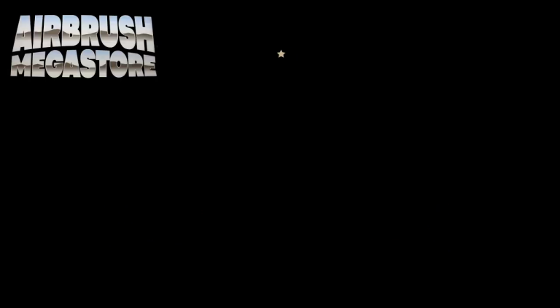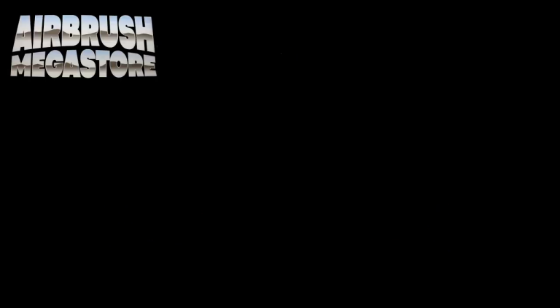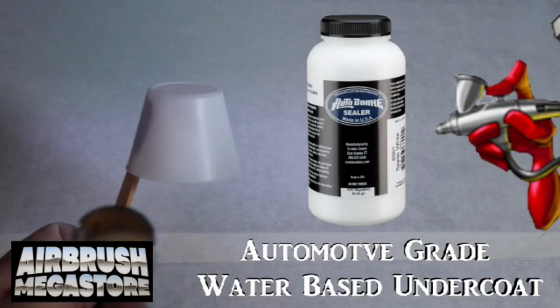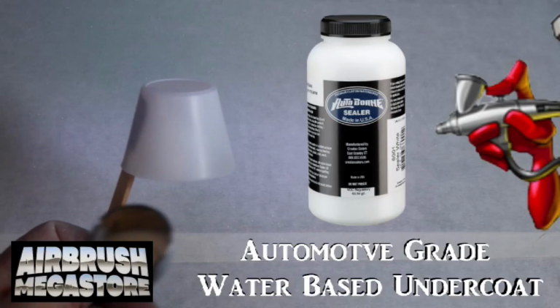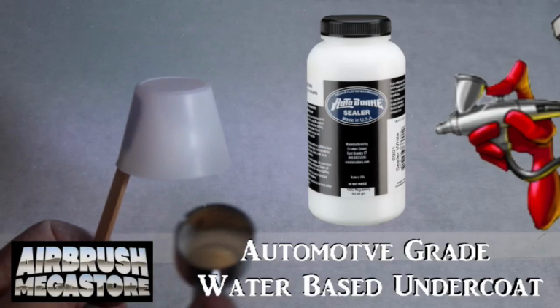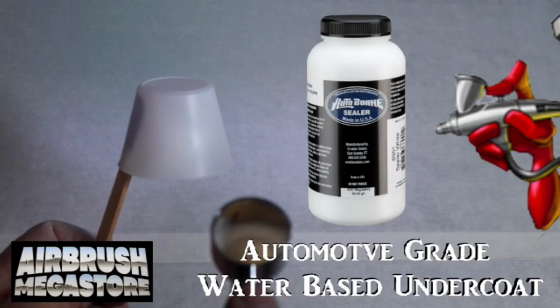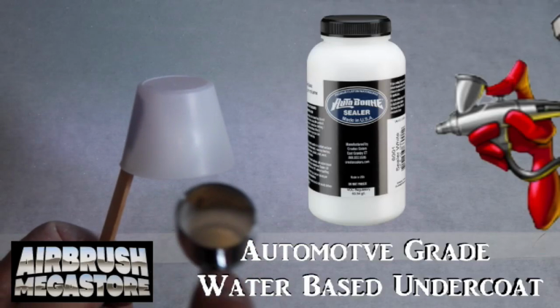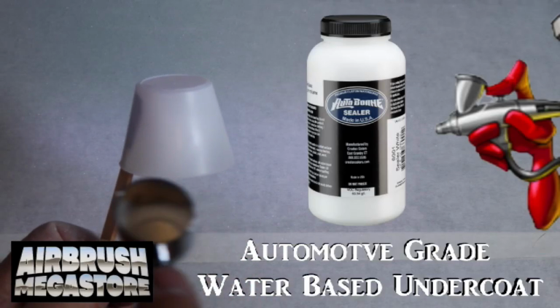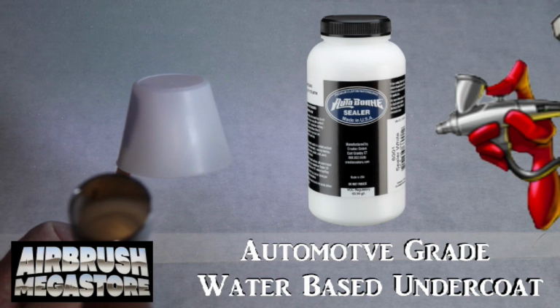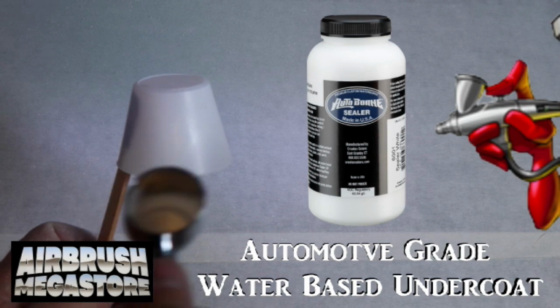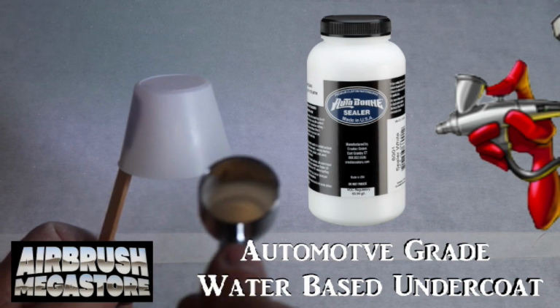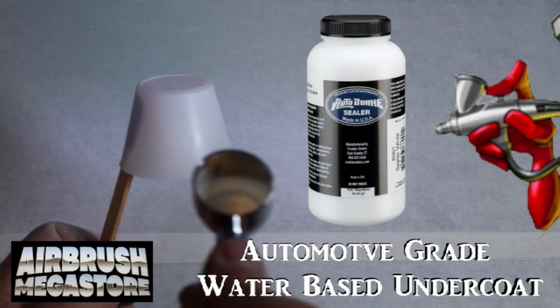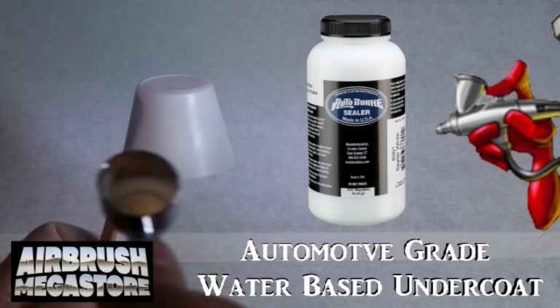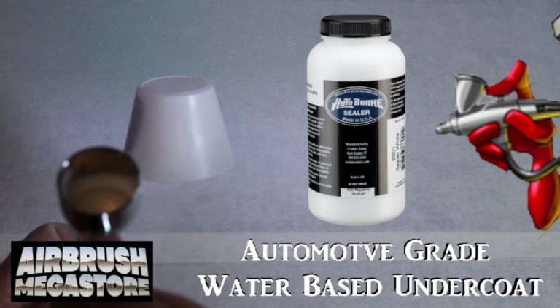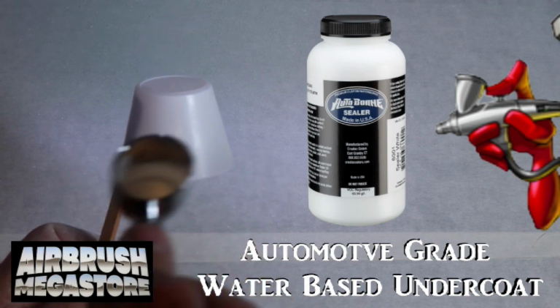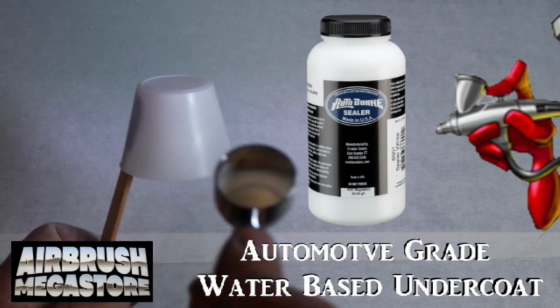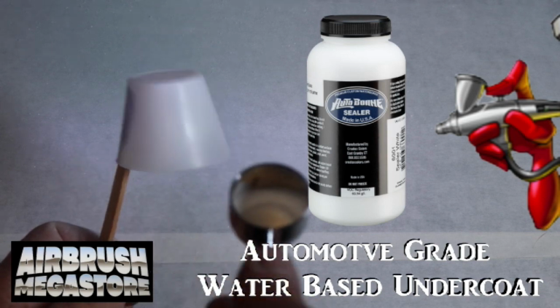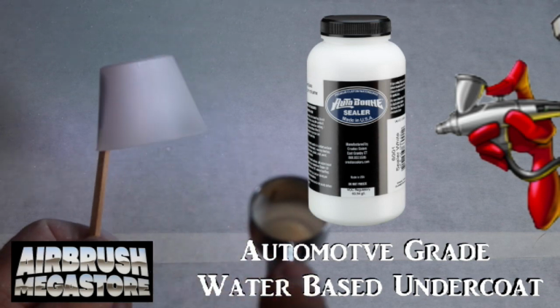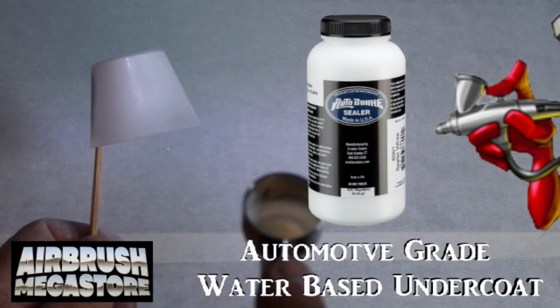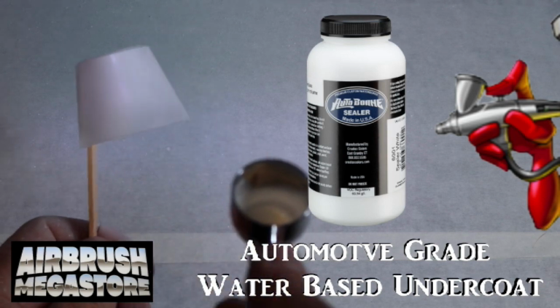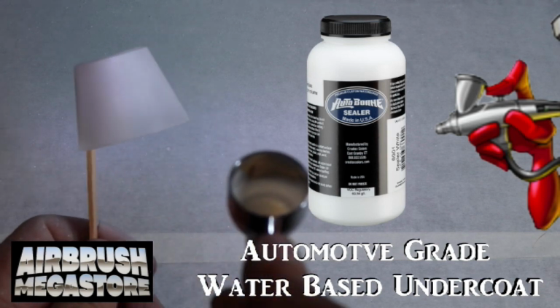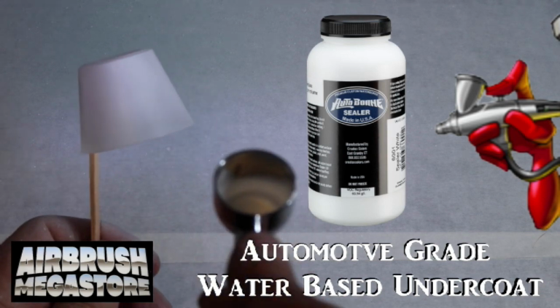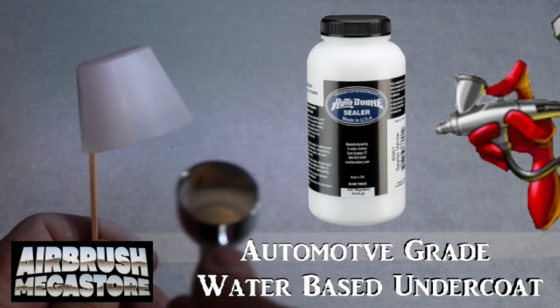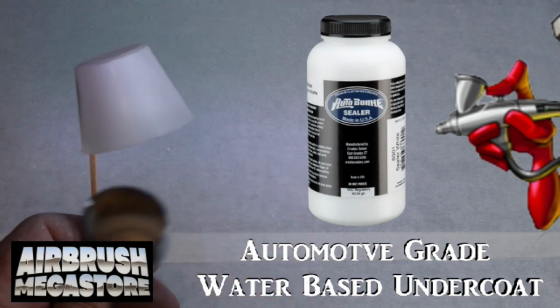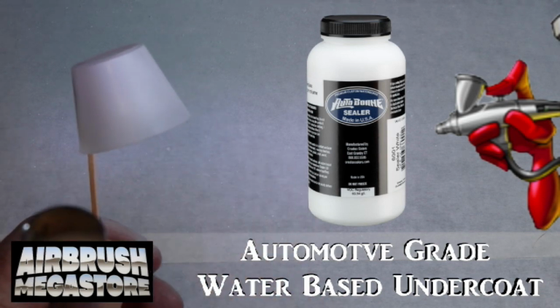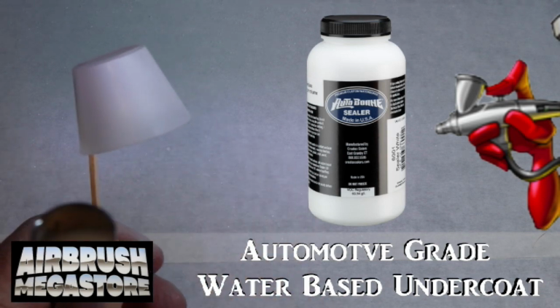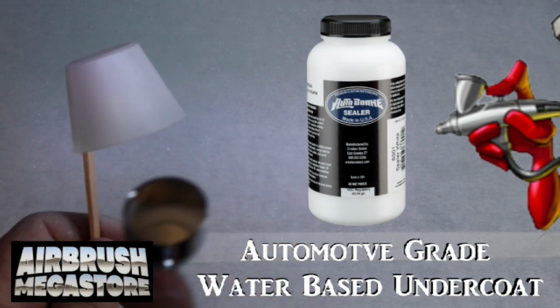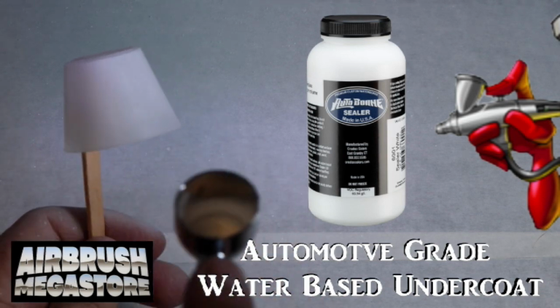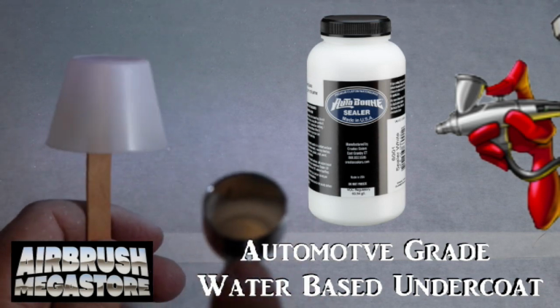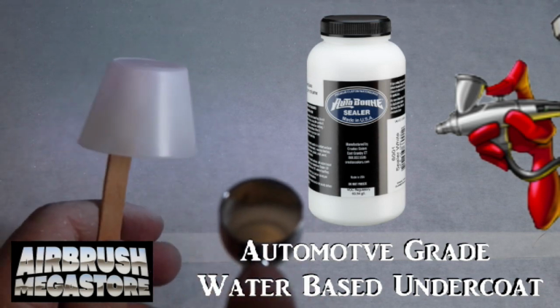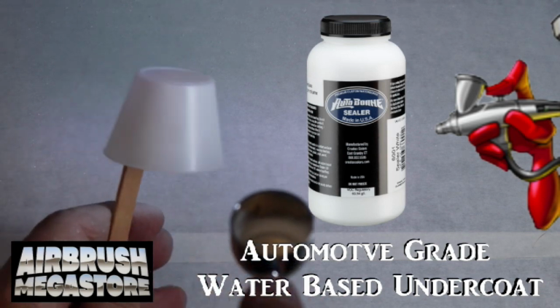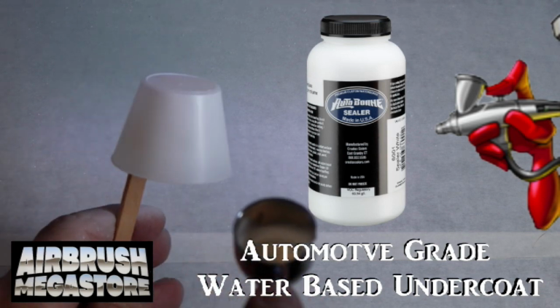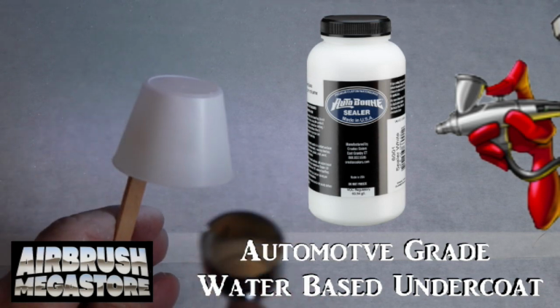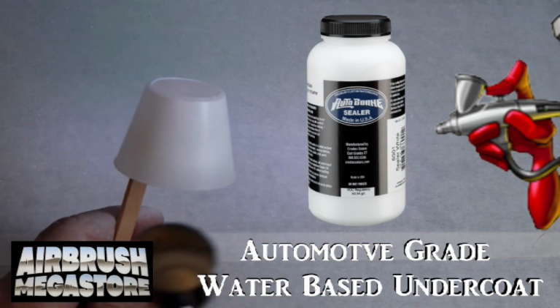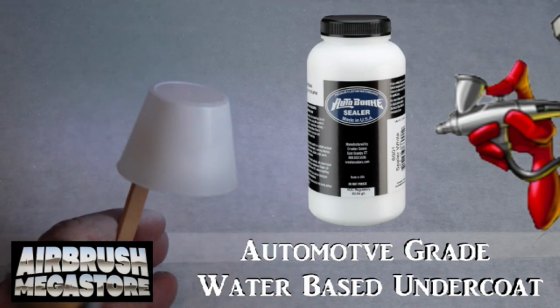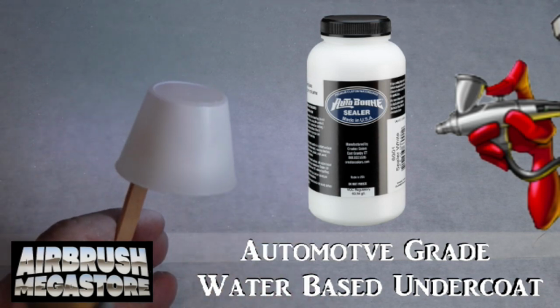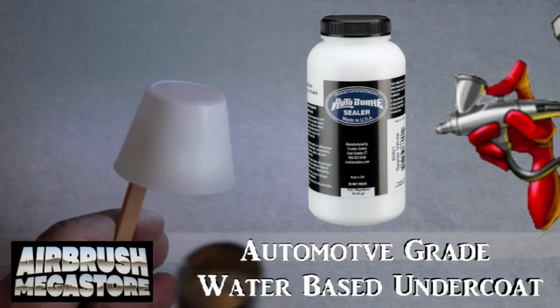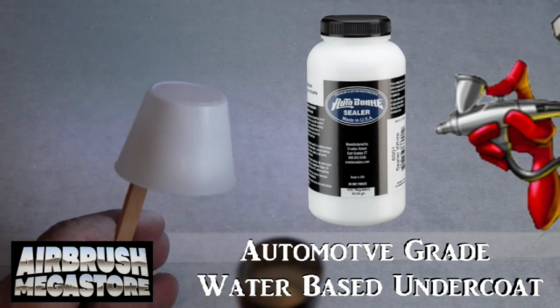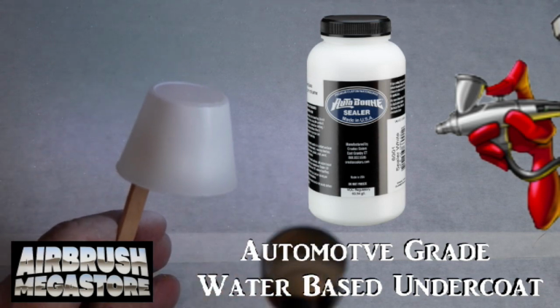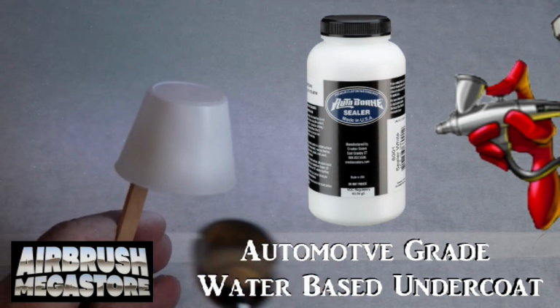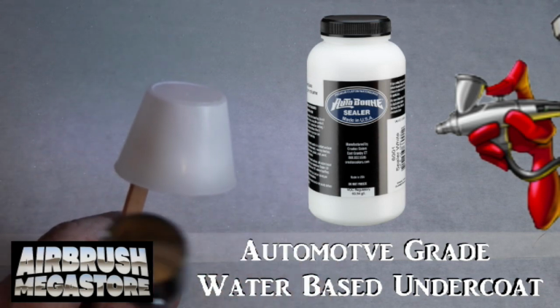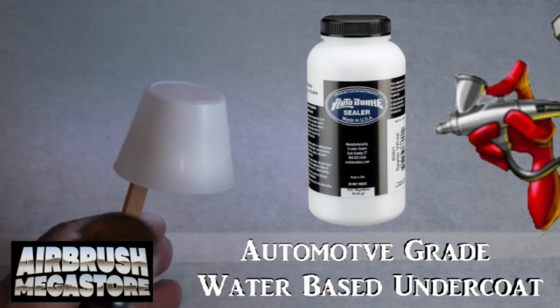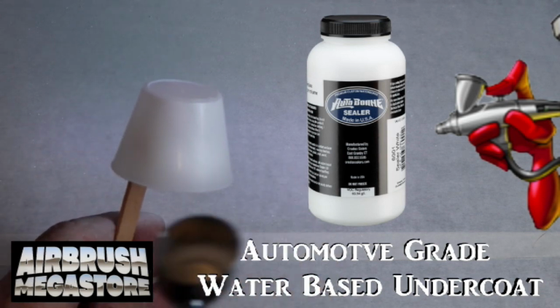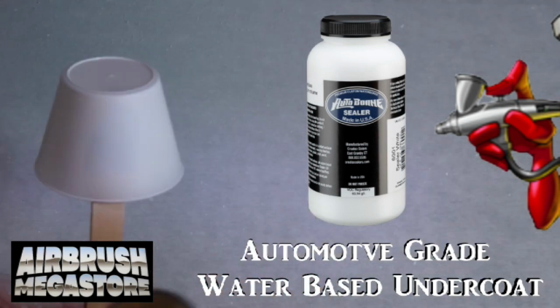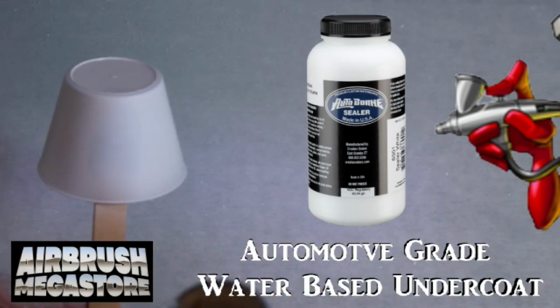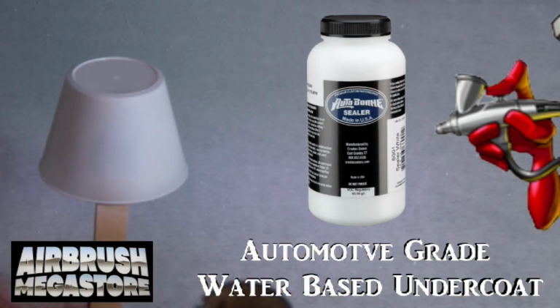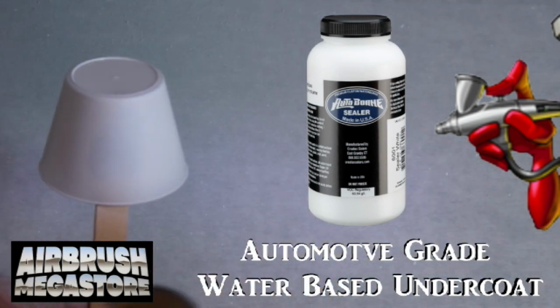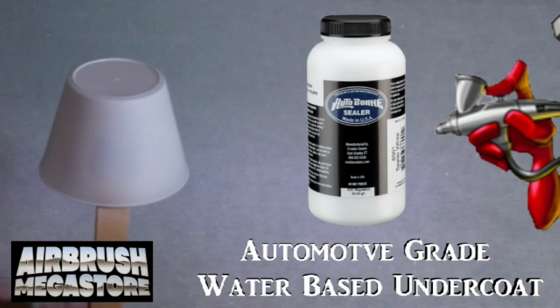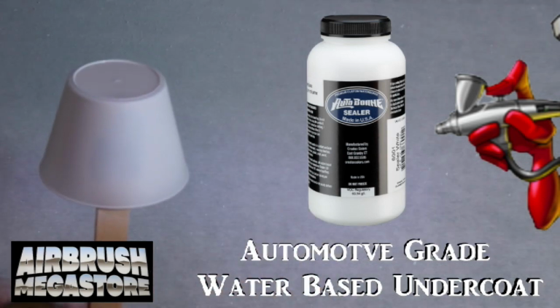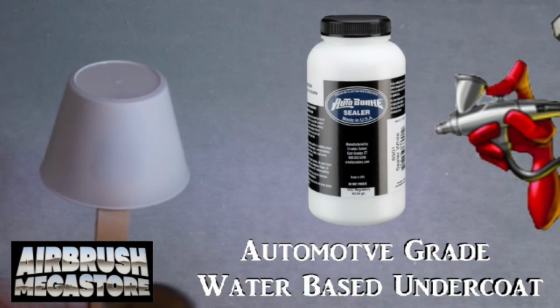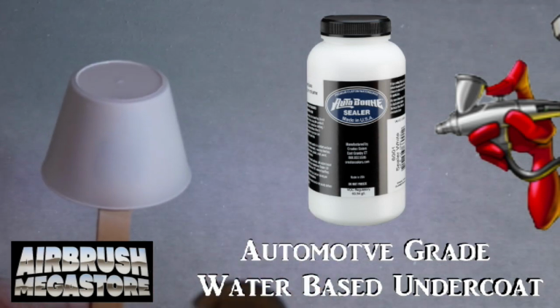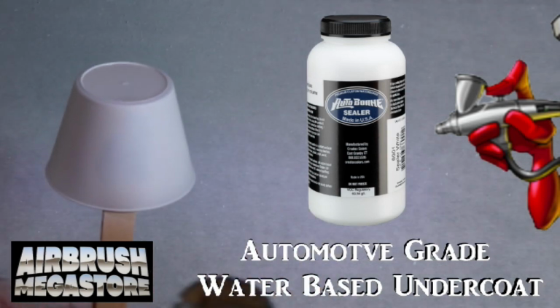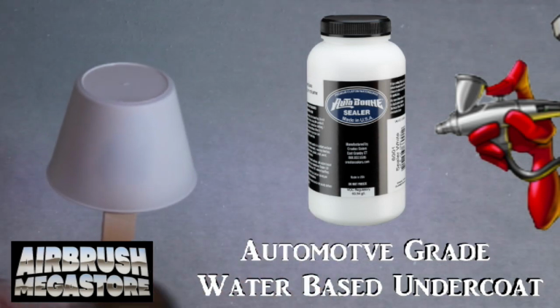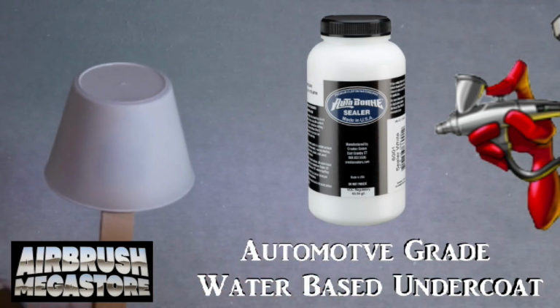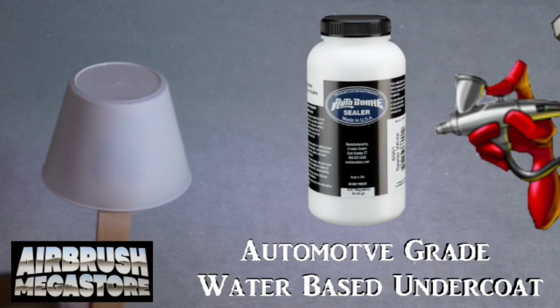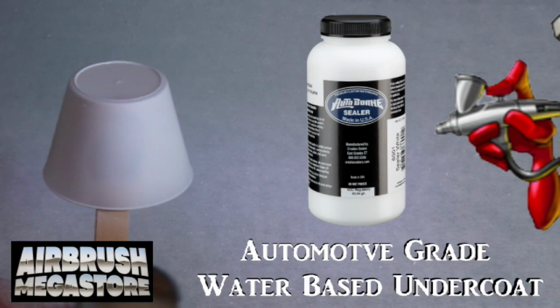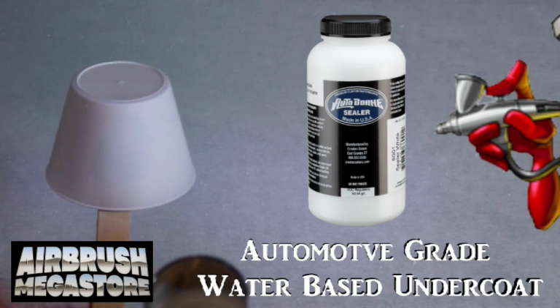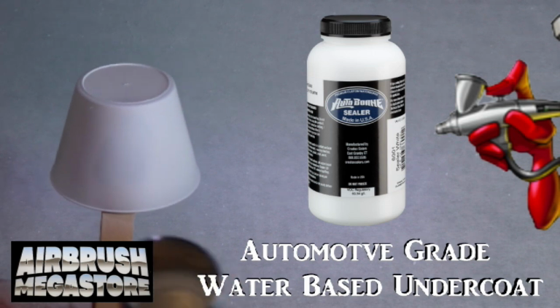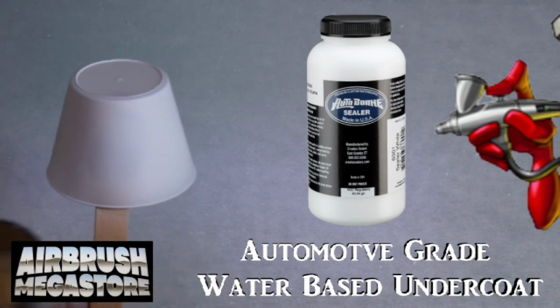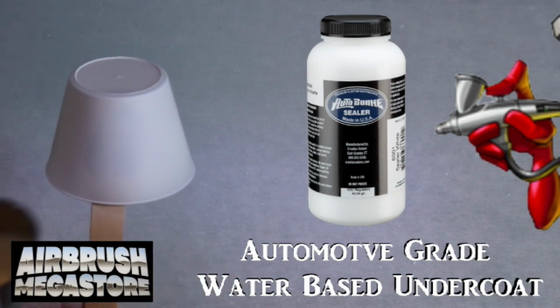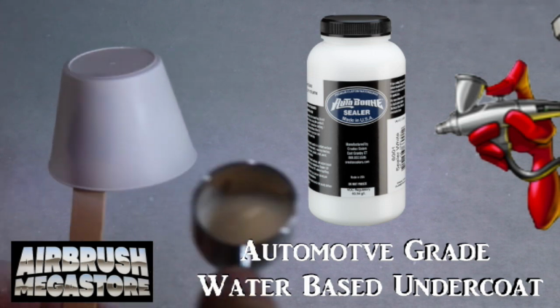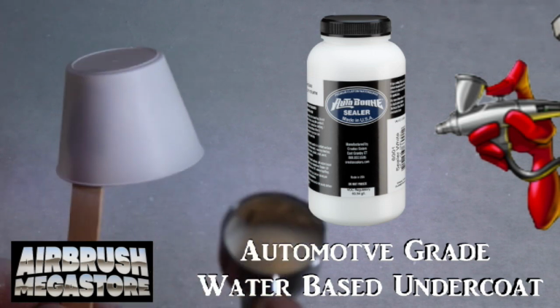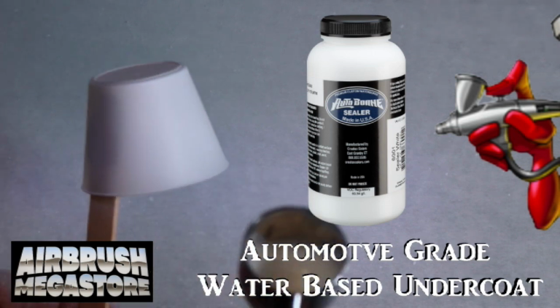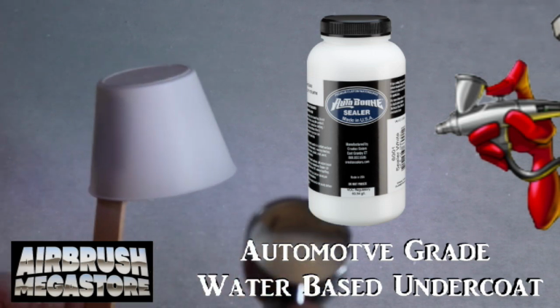For hard surfaces, as an undercoat we're using Autoborne Sealer 6001 white, drying between coats.